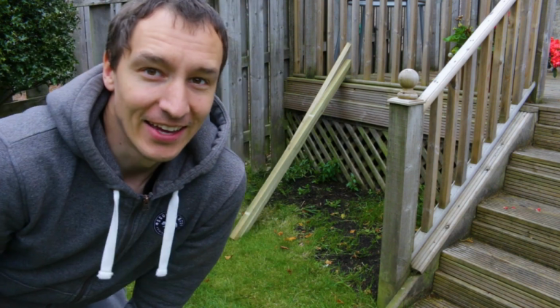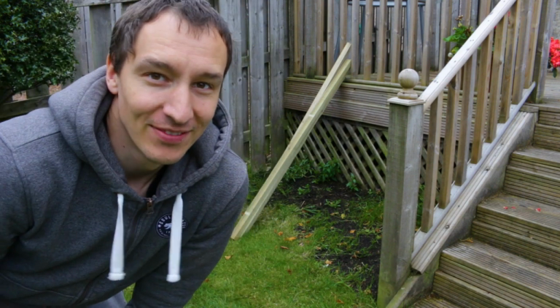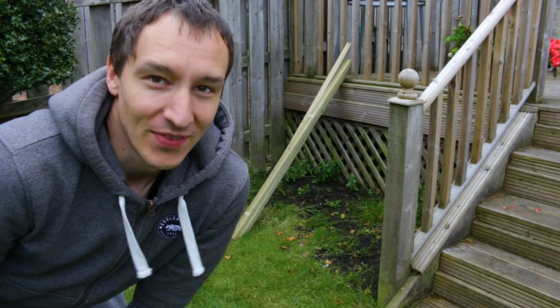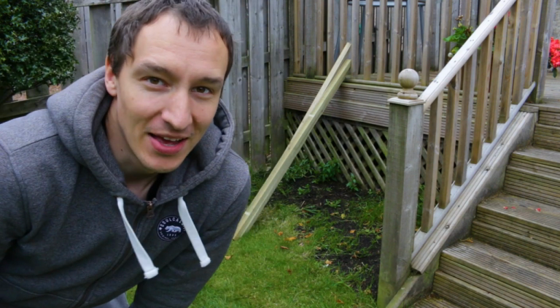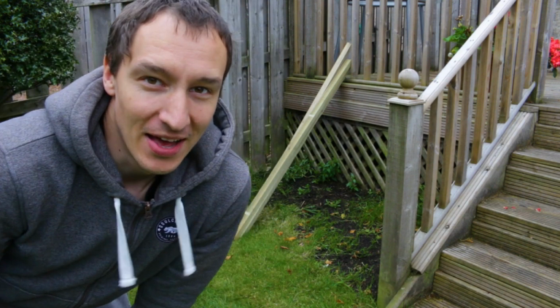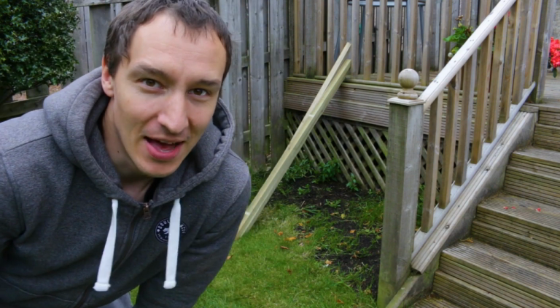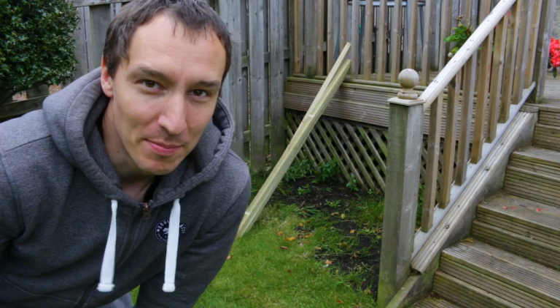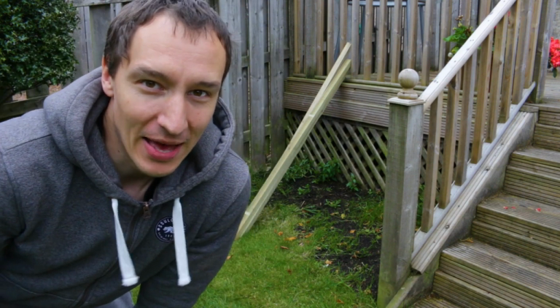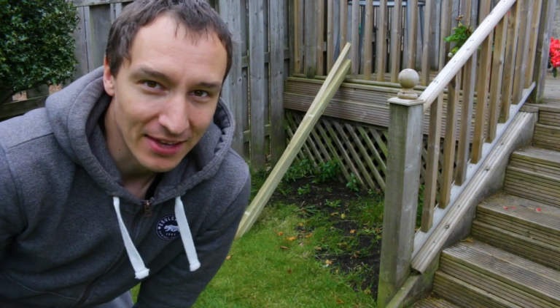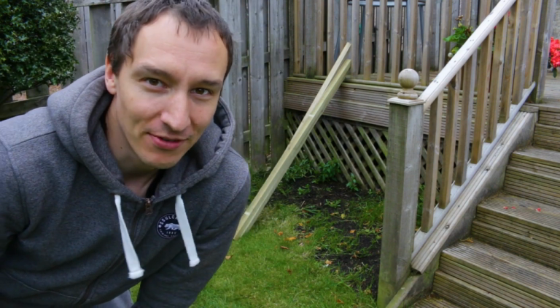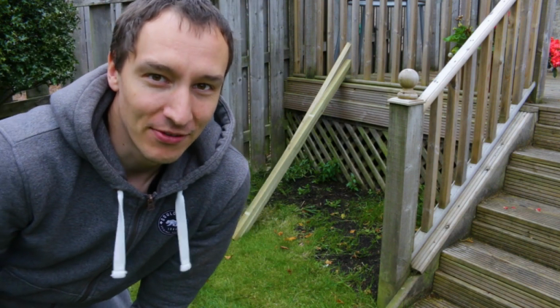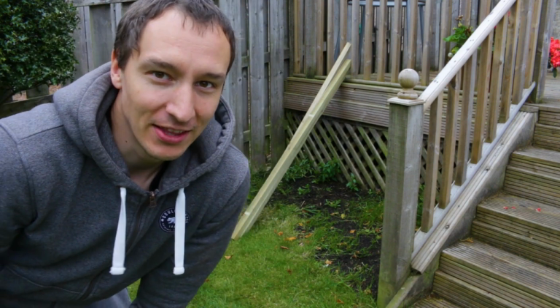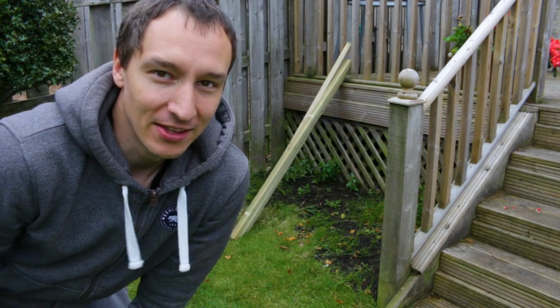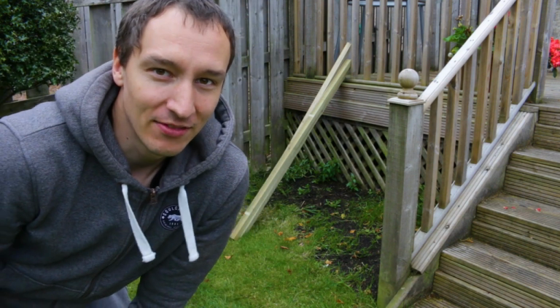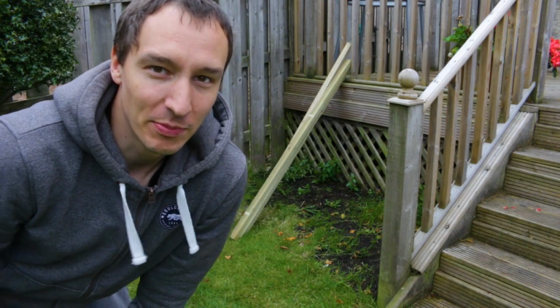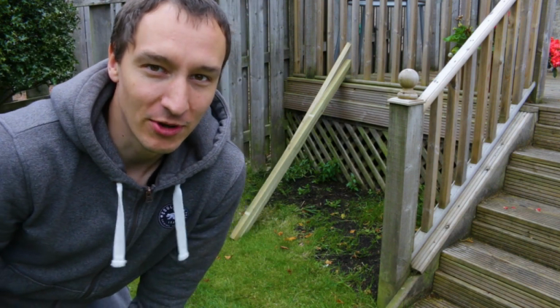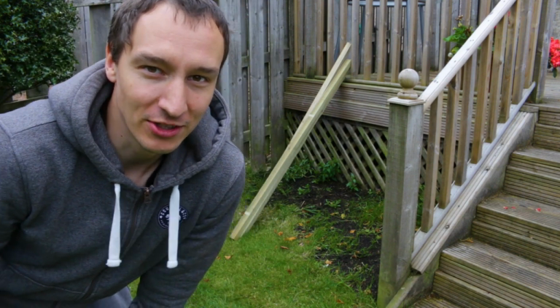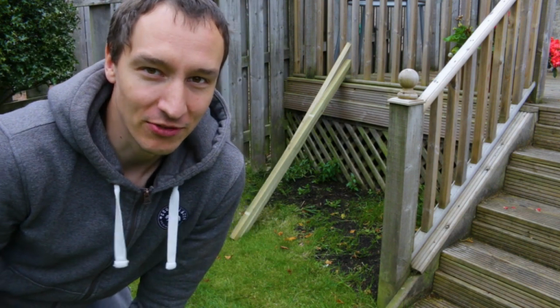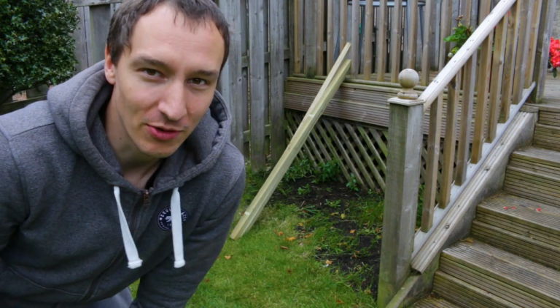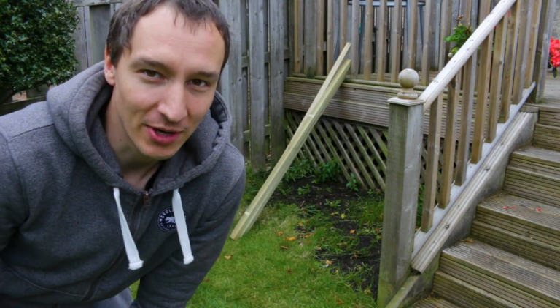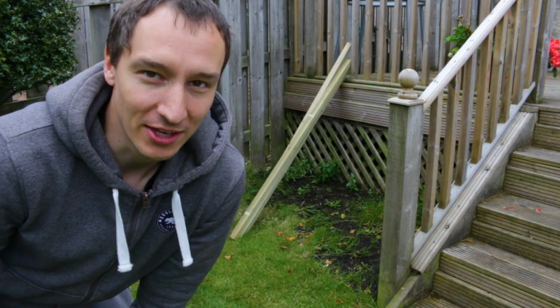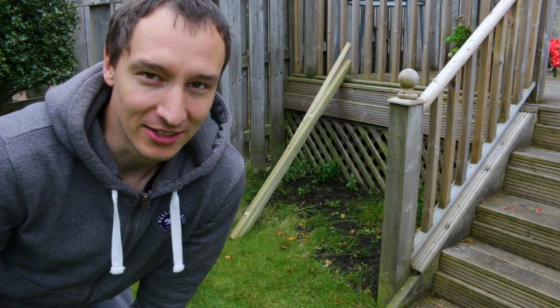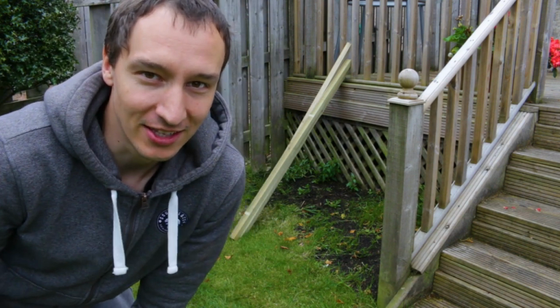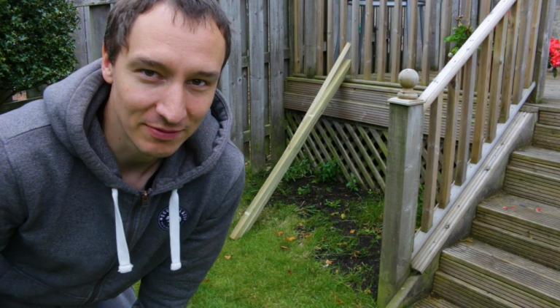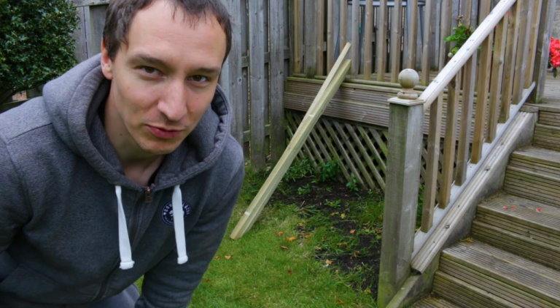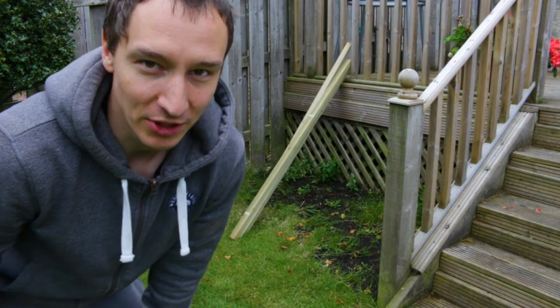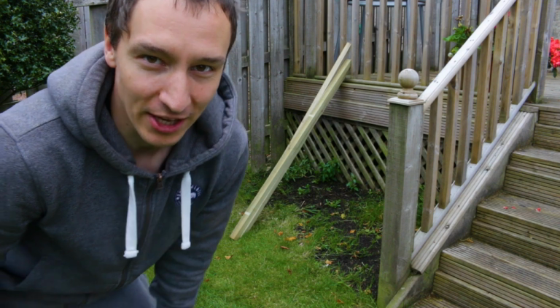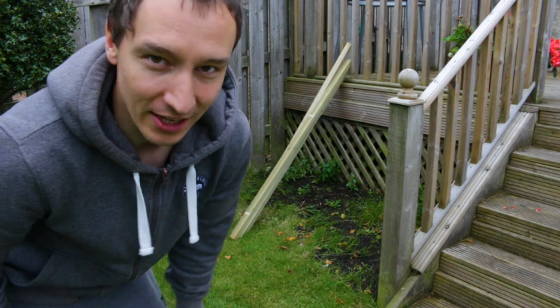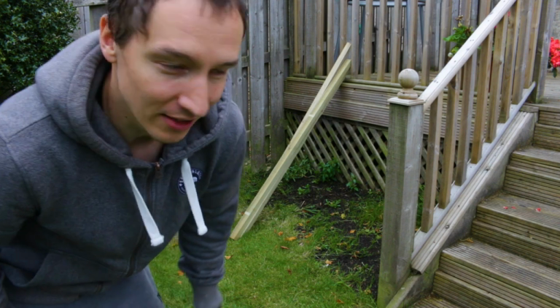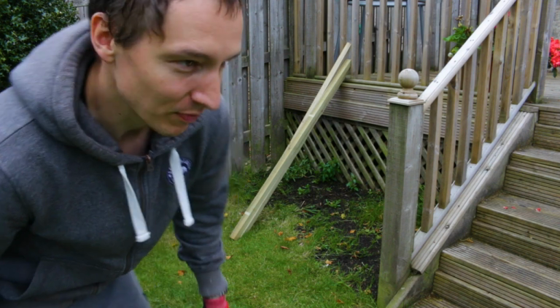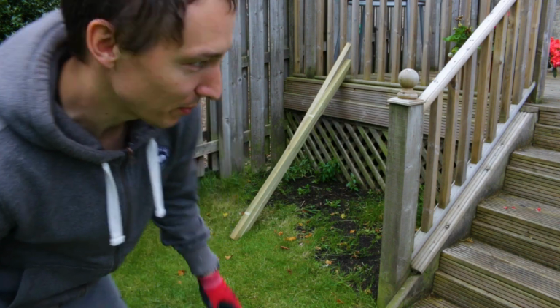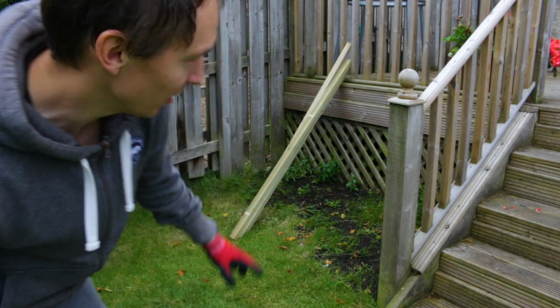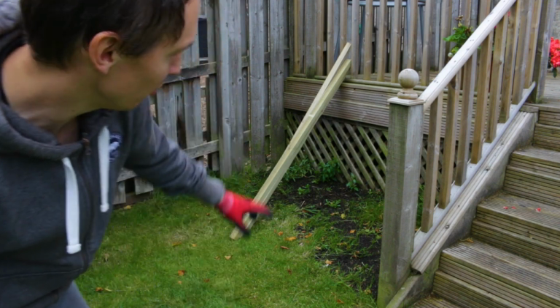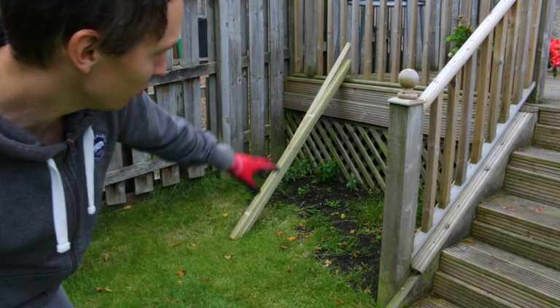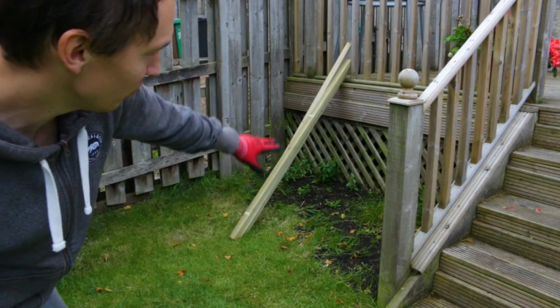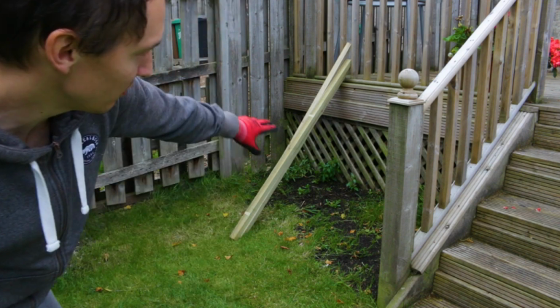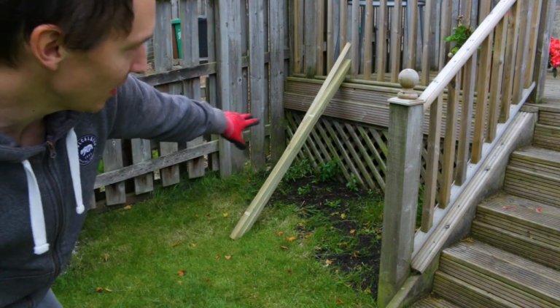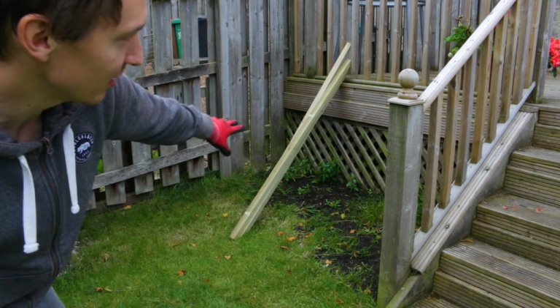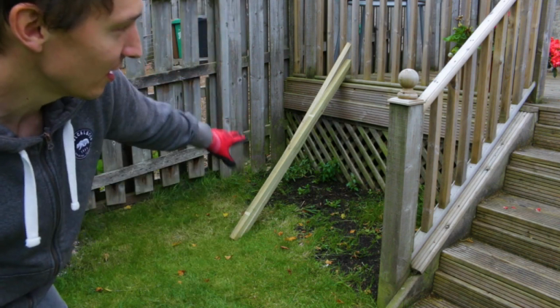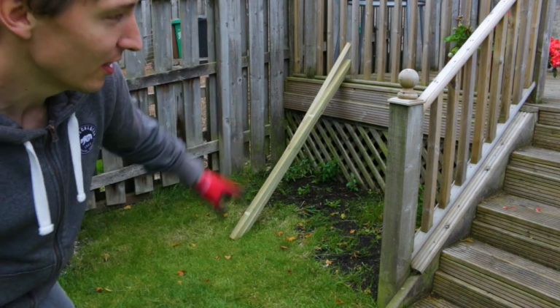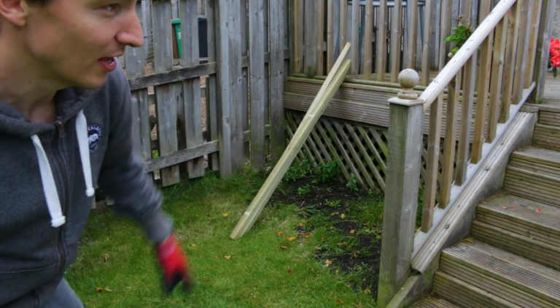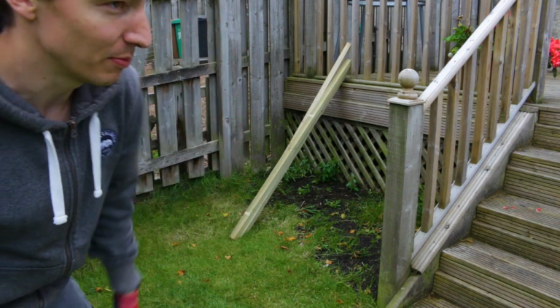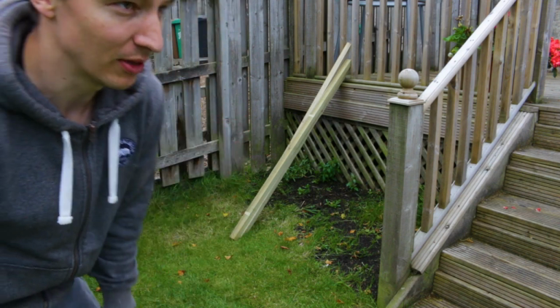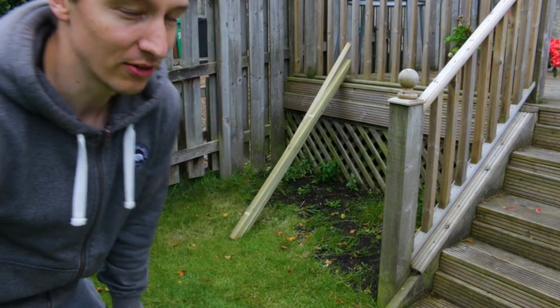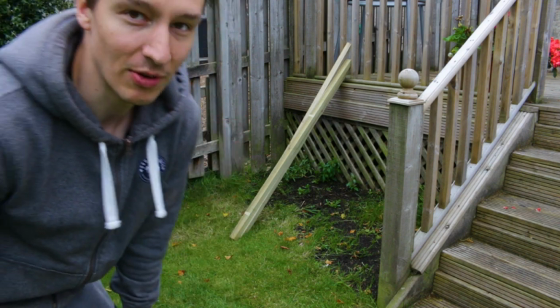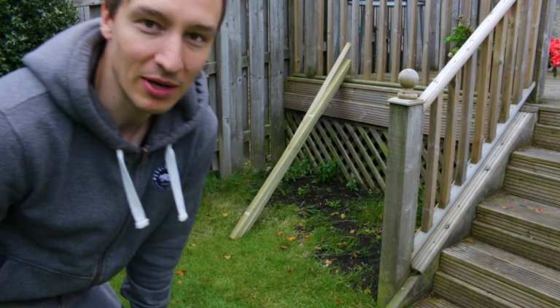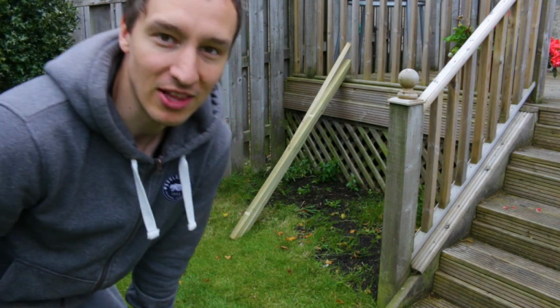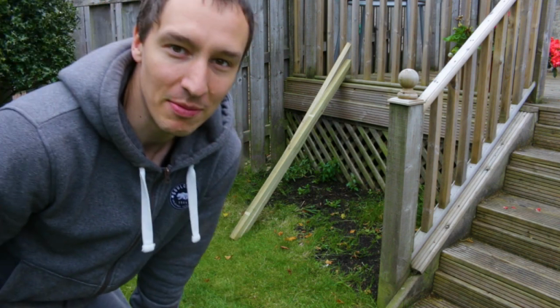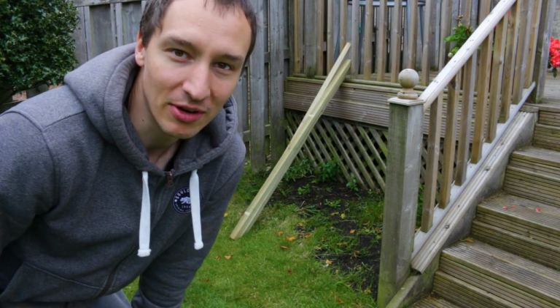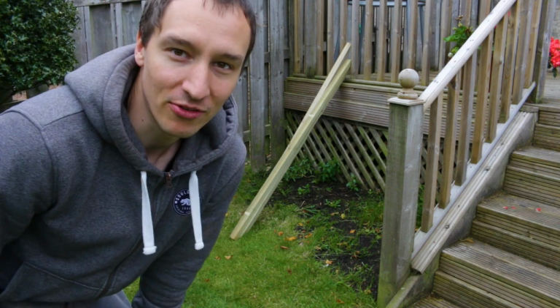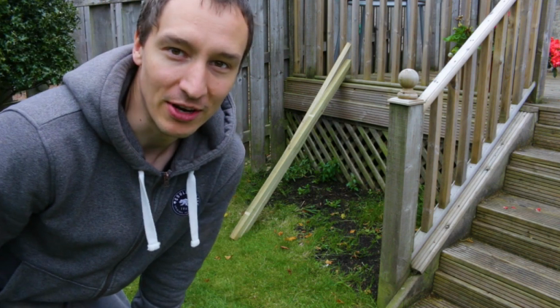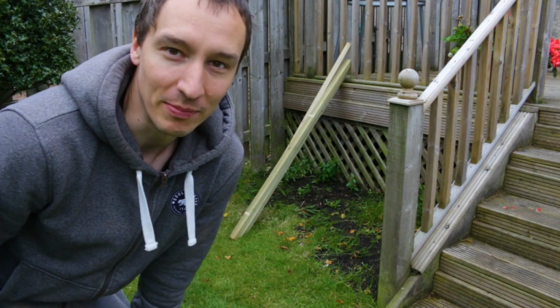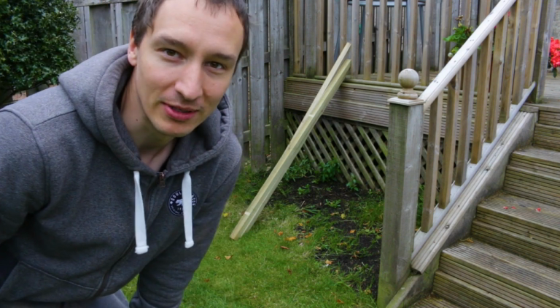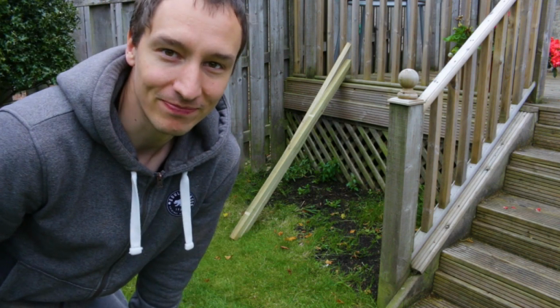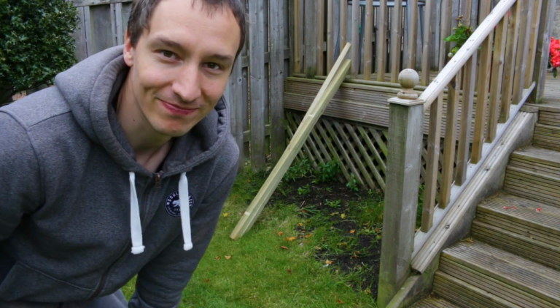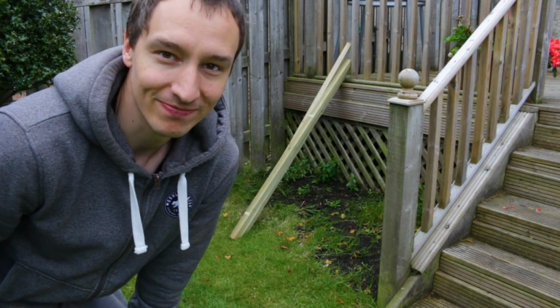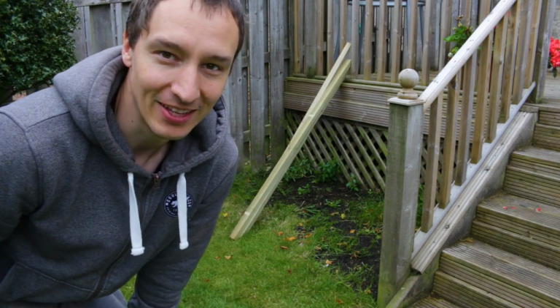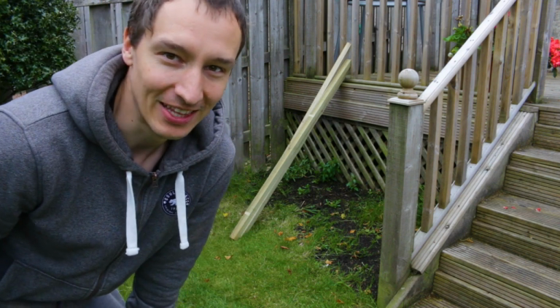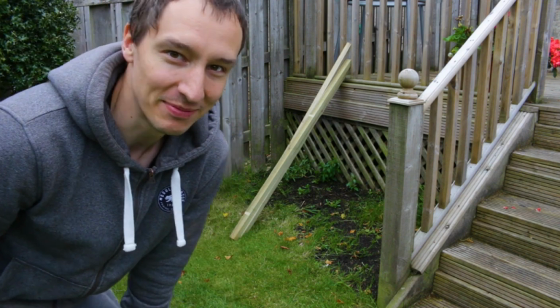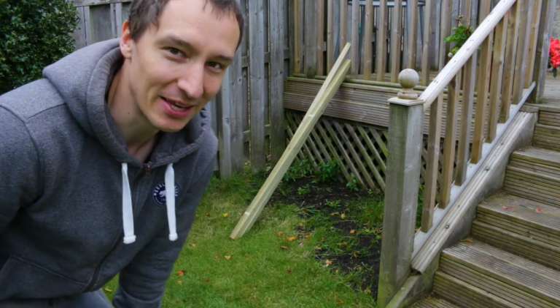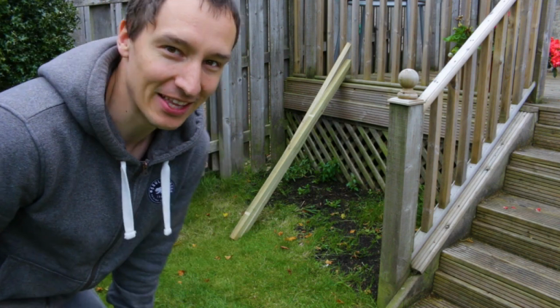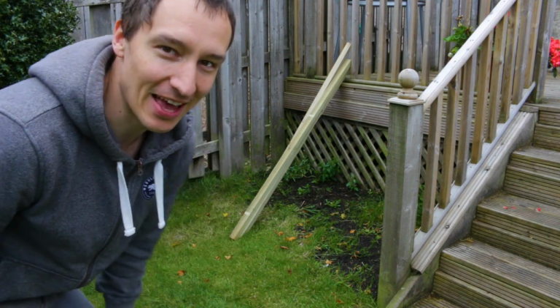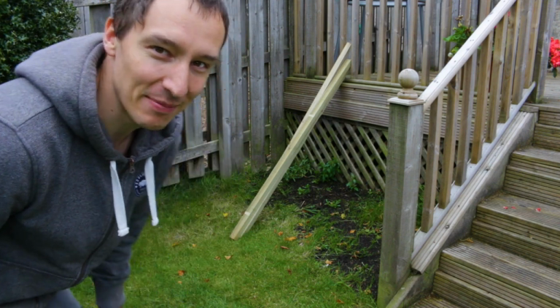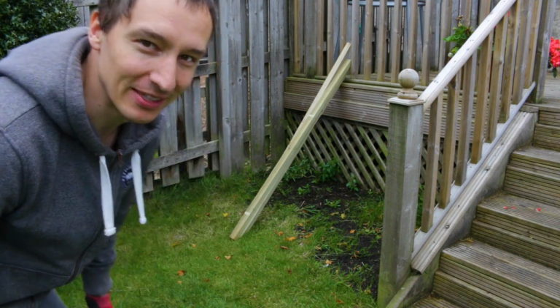Hi, I'm back with yet another project for my kids. Today I'm going to use the space and build them a climbing frame. Let's make it happen.